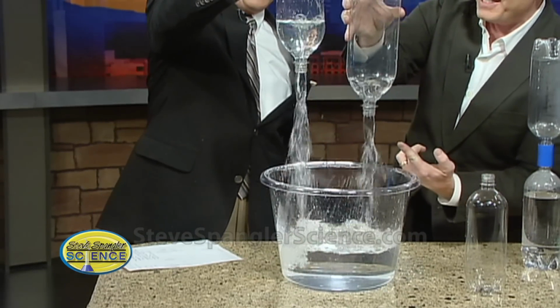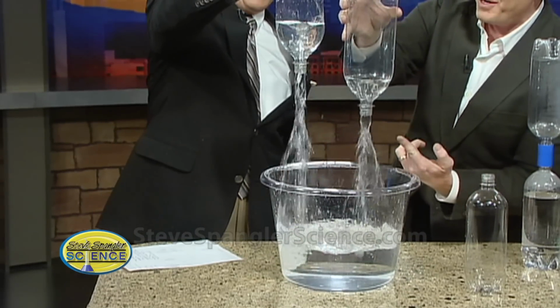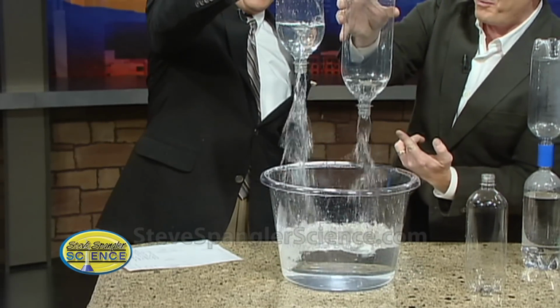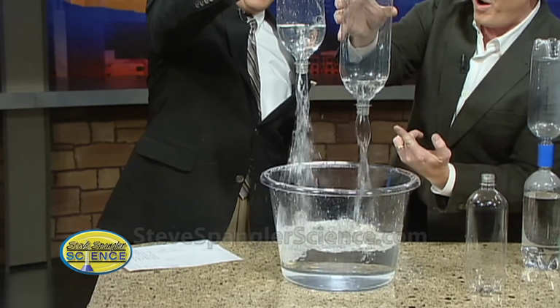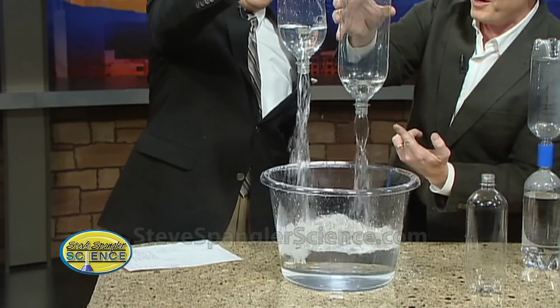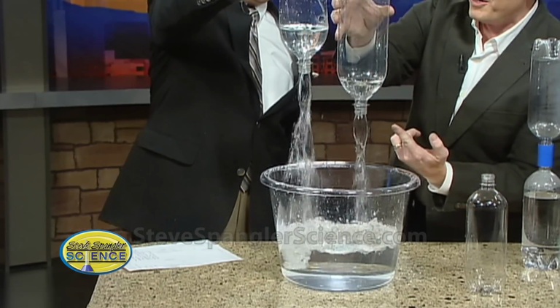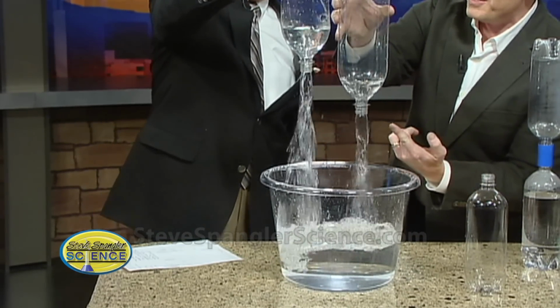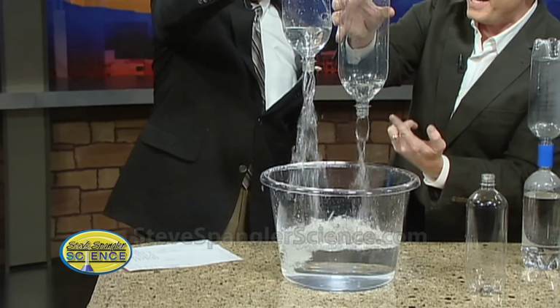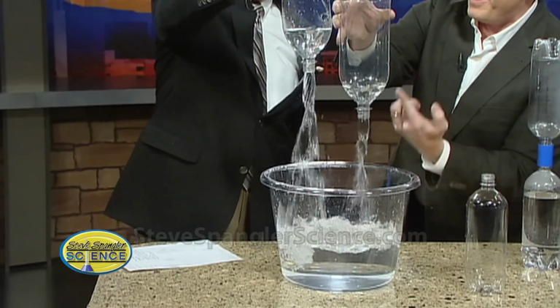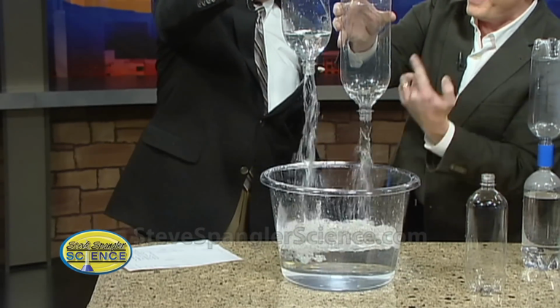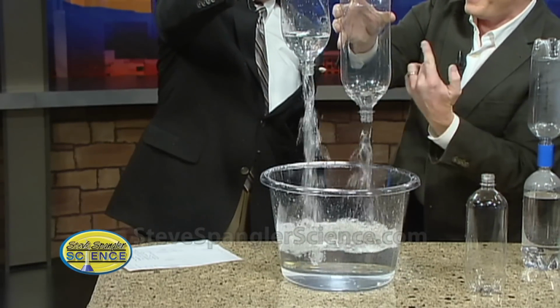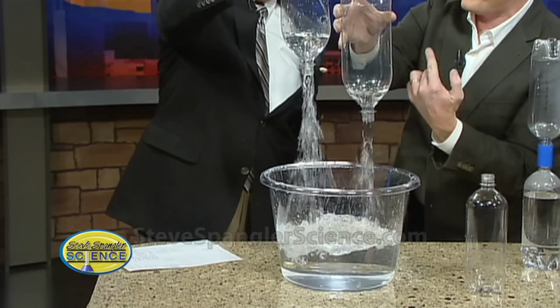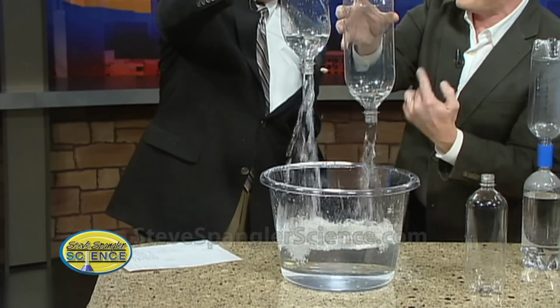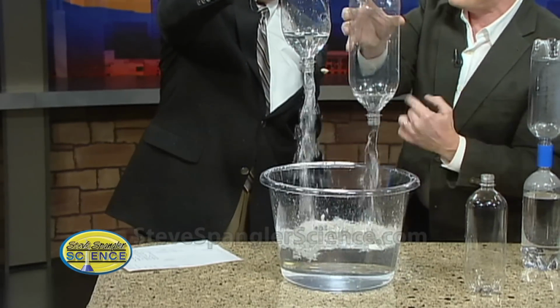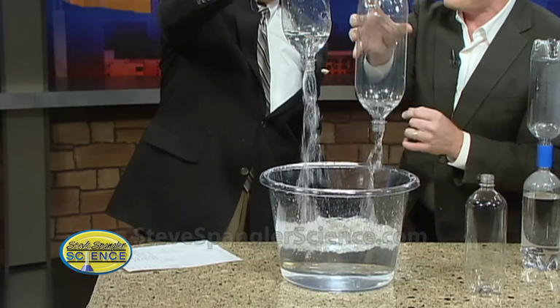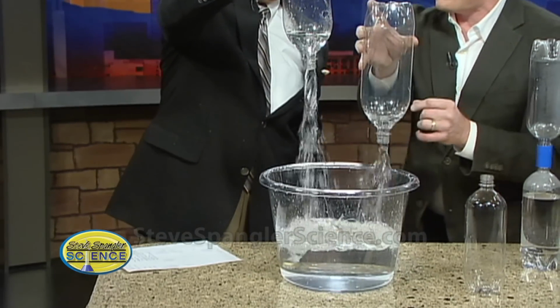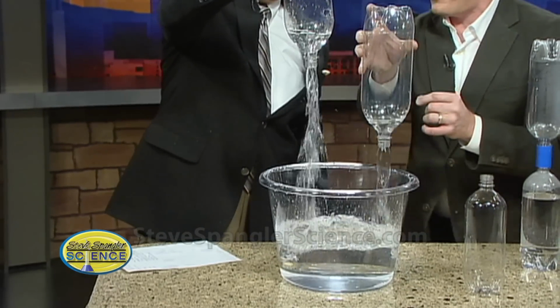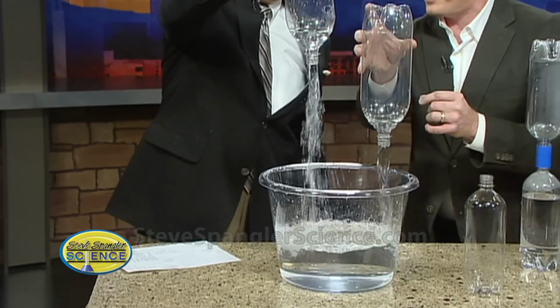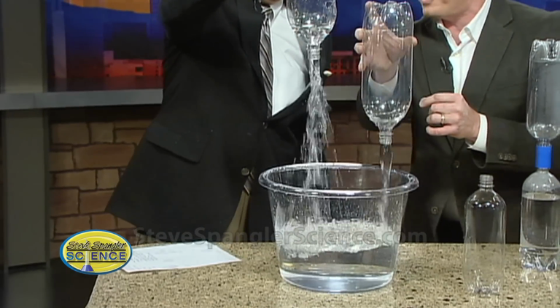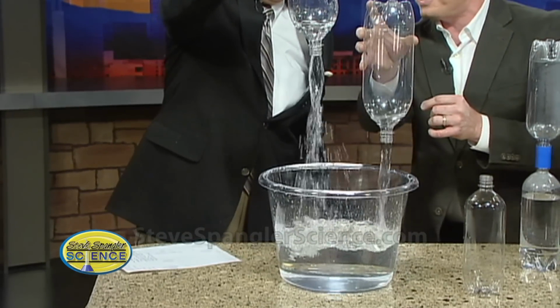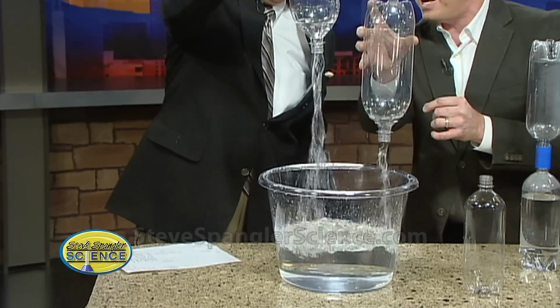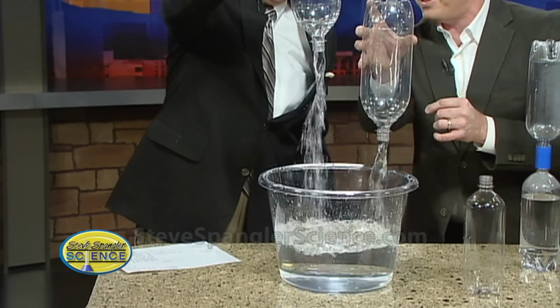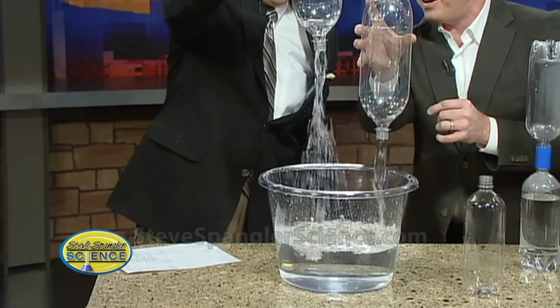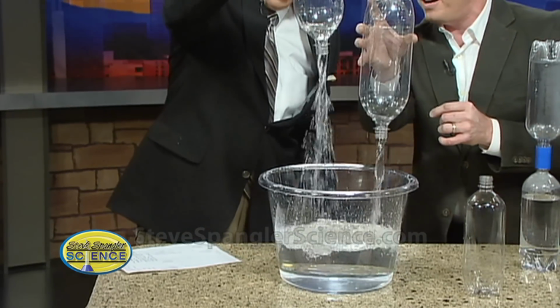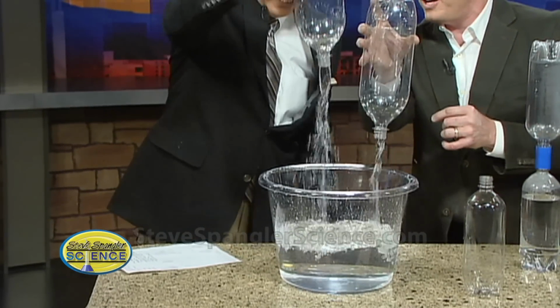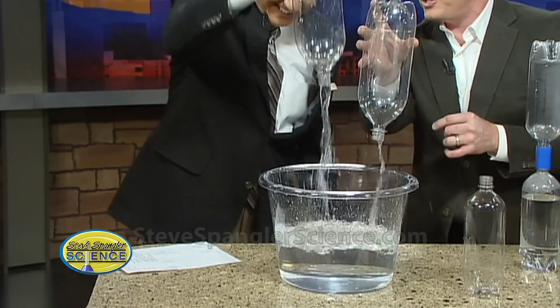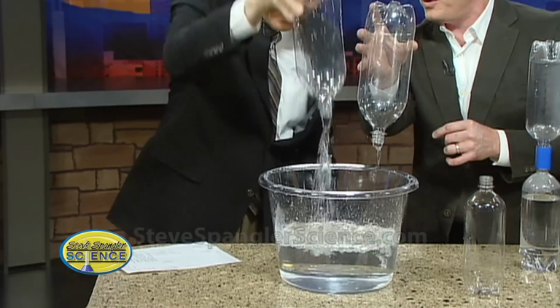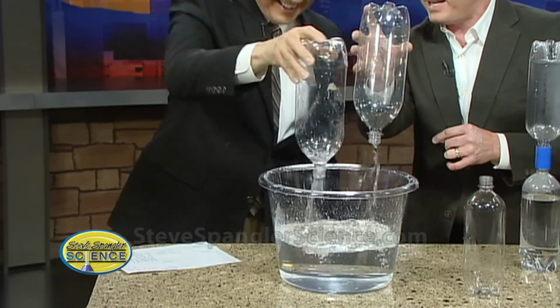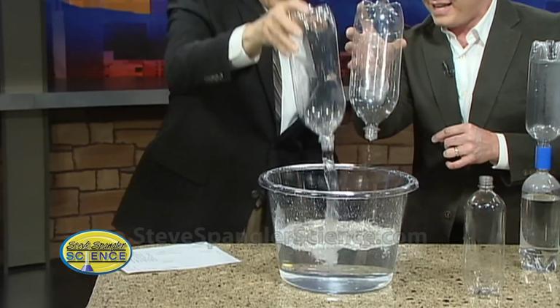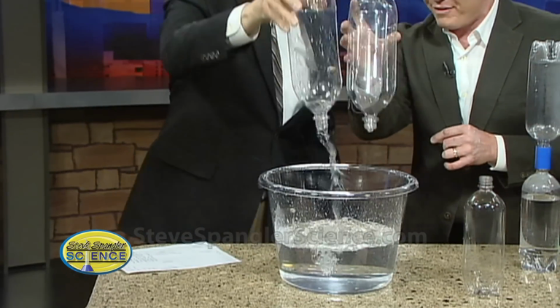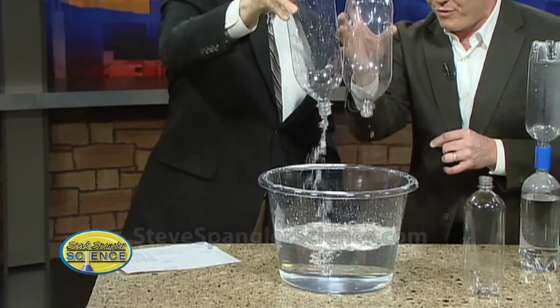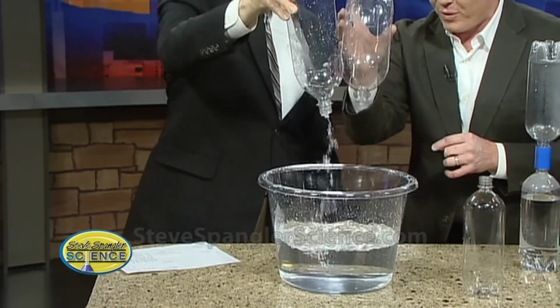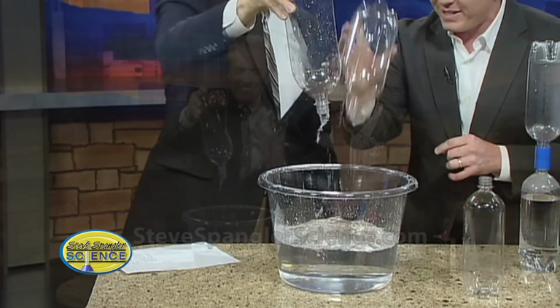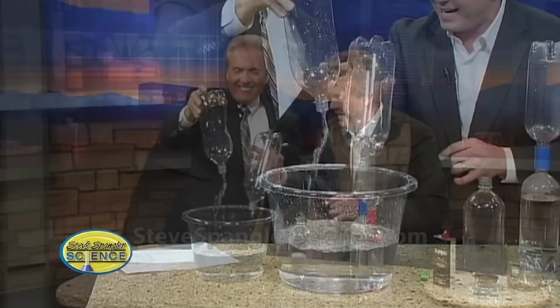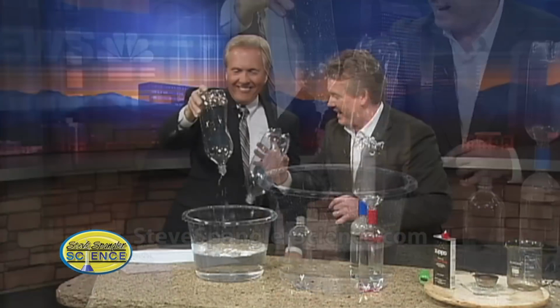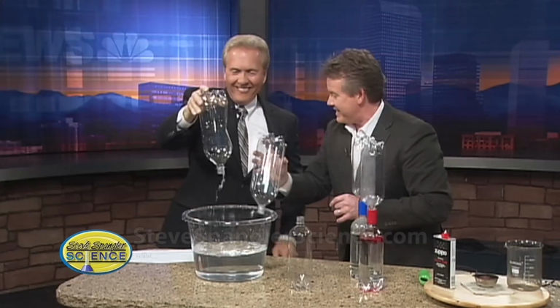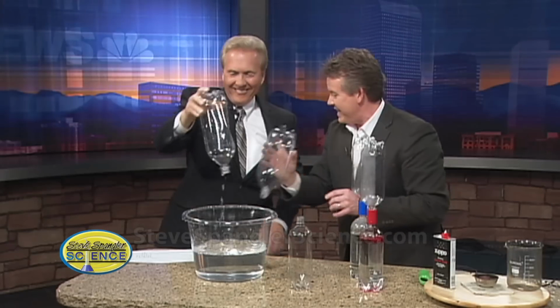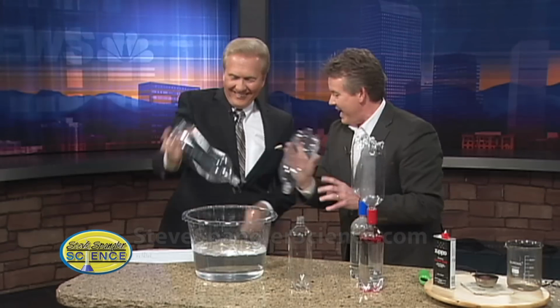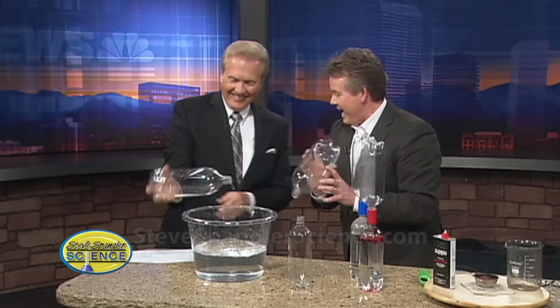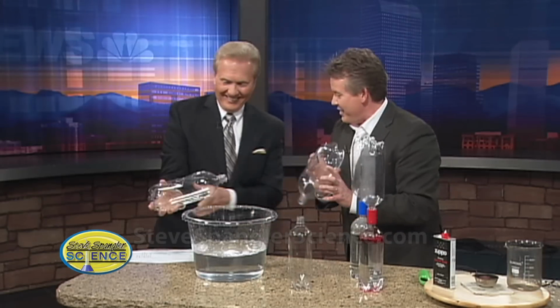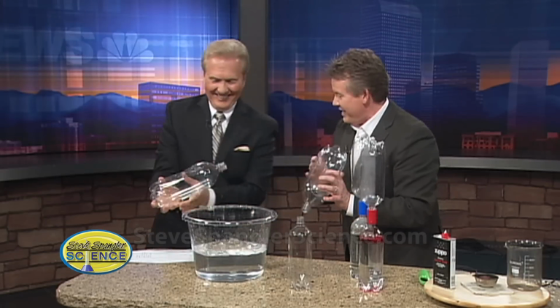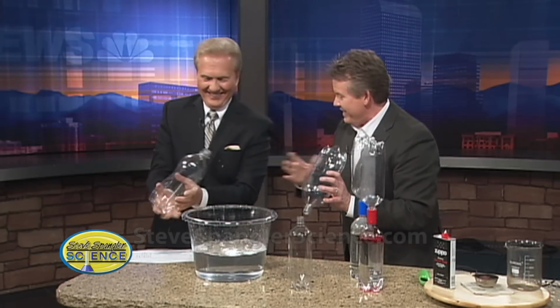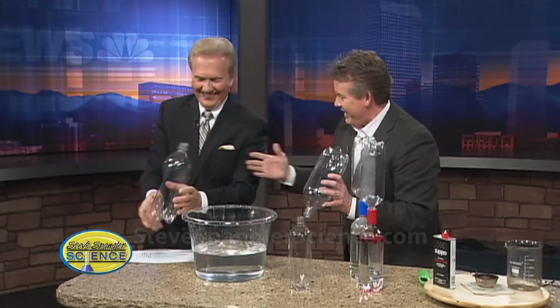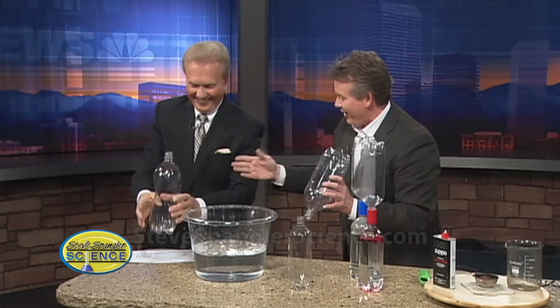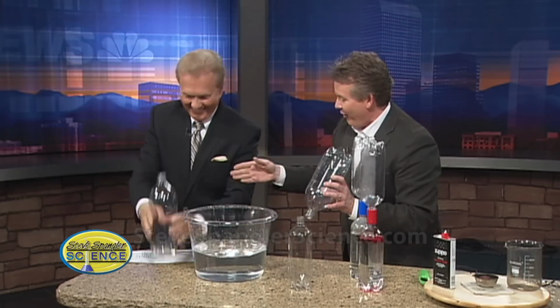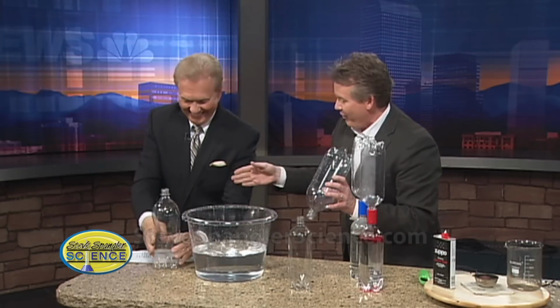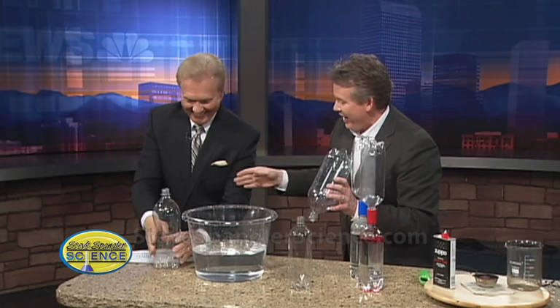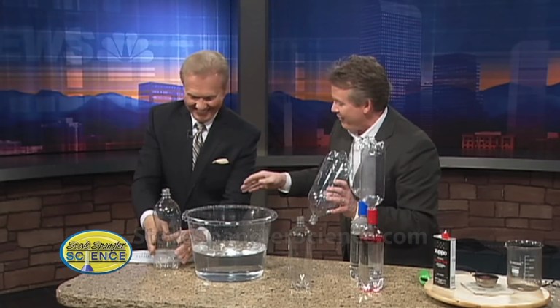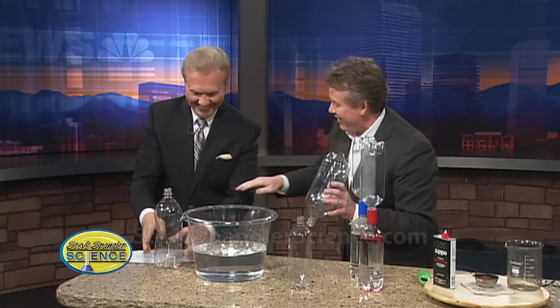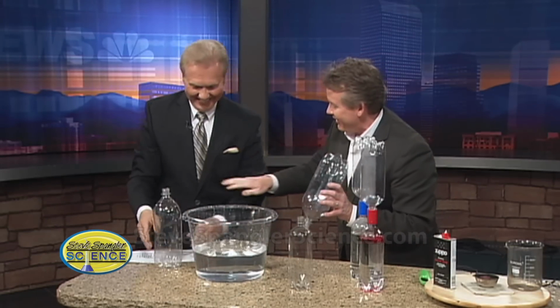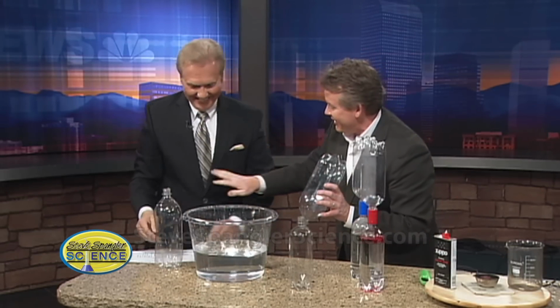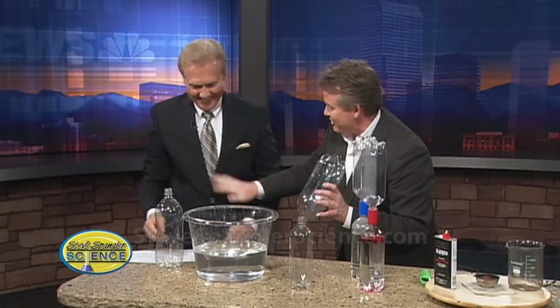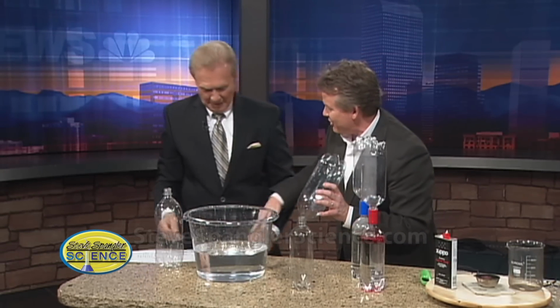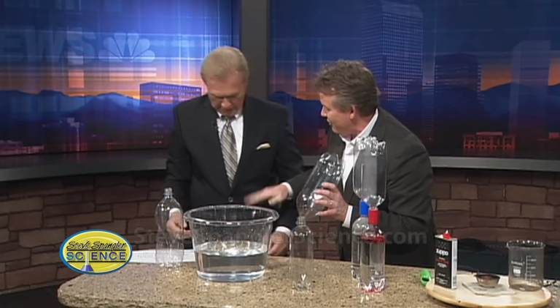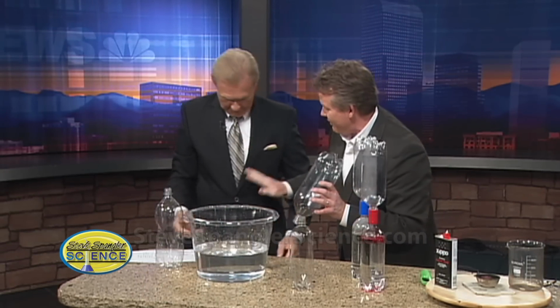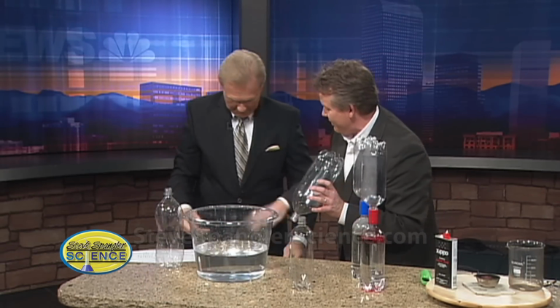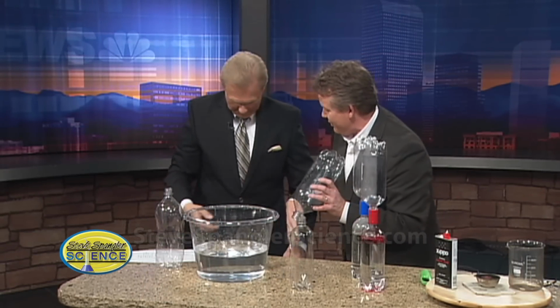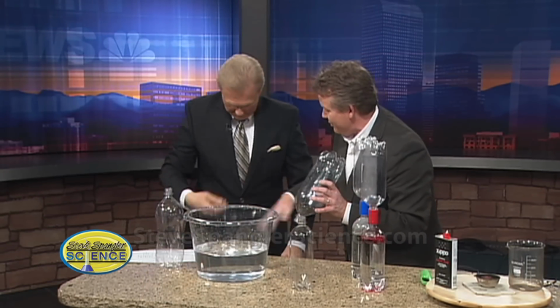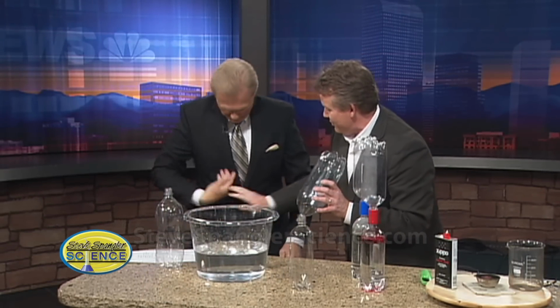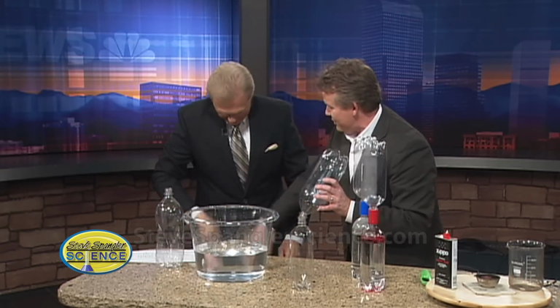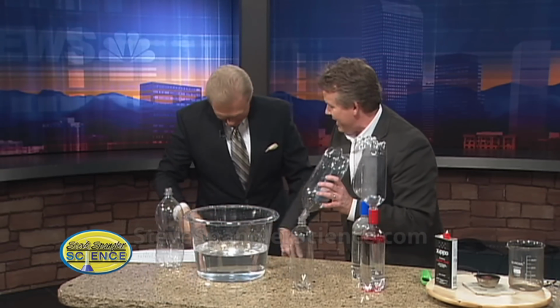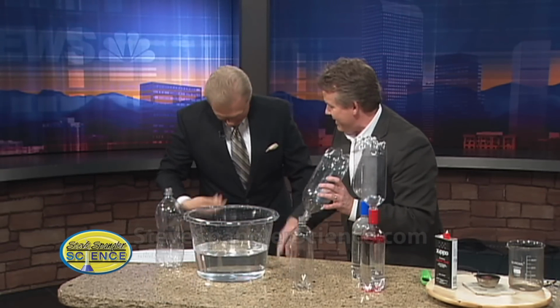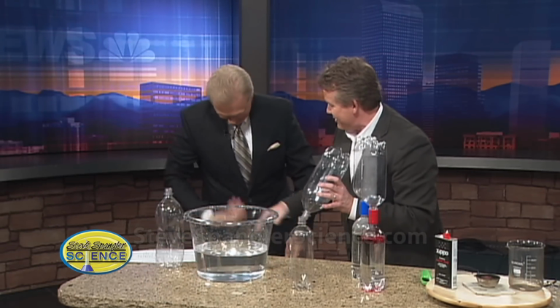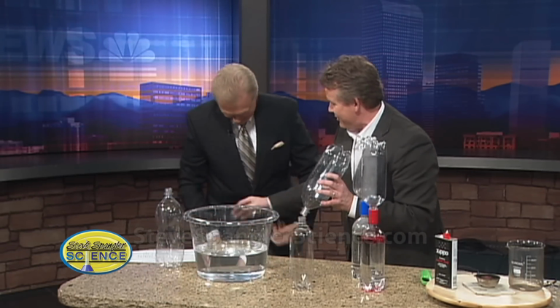As the water goes down, the air comes up. You get that vortex, and you didn't even get all that wet!